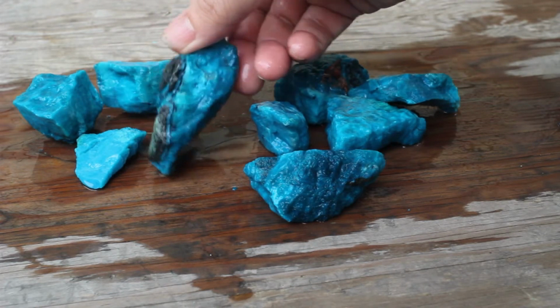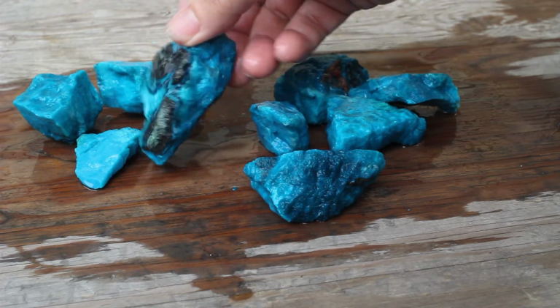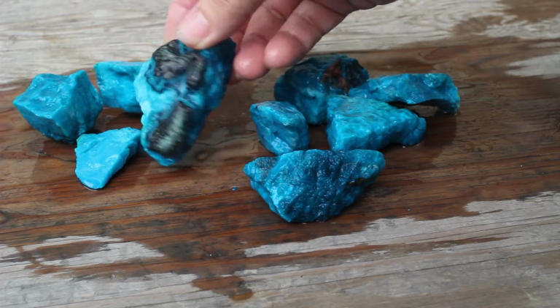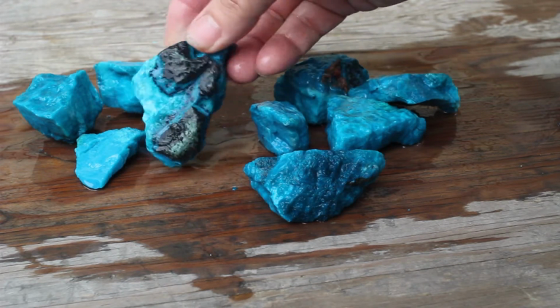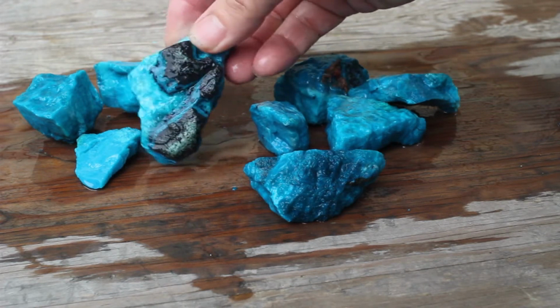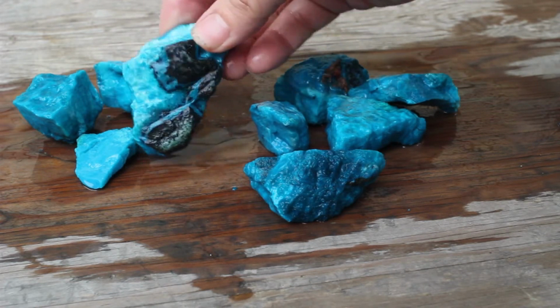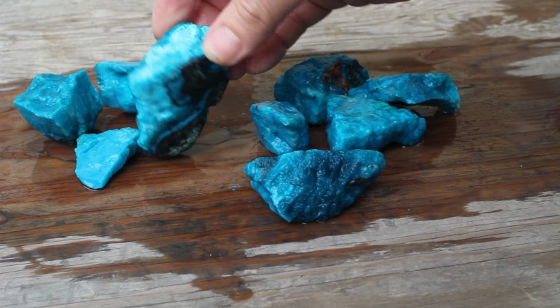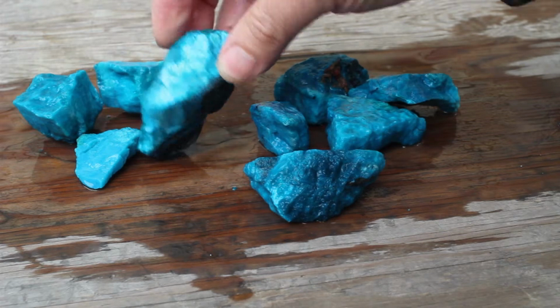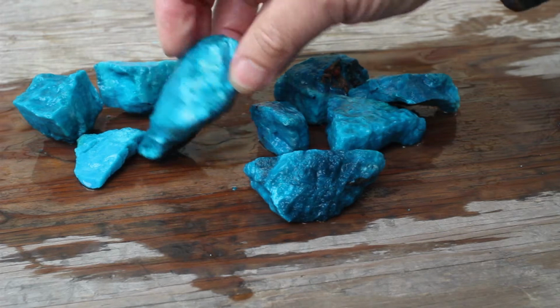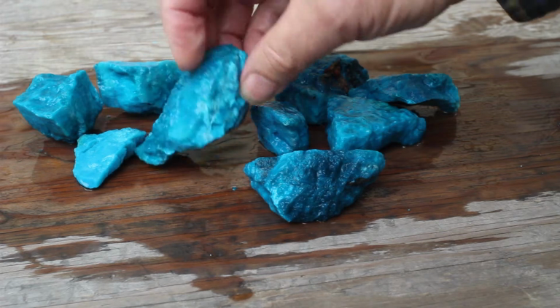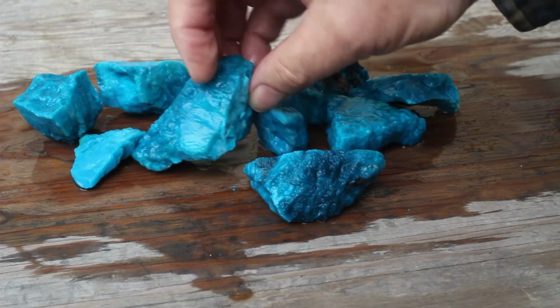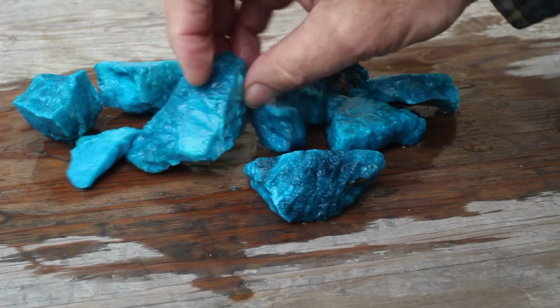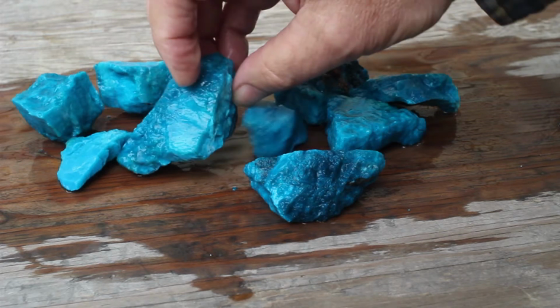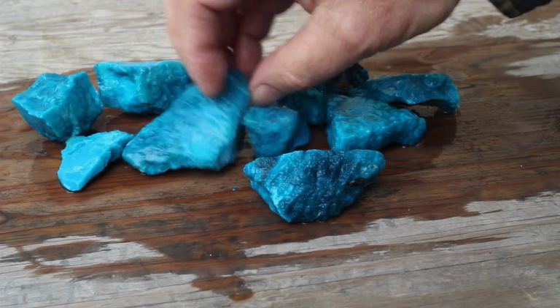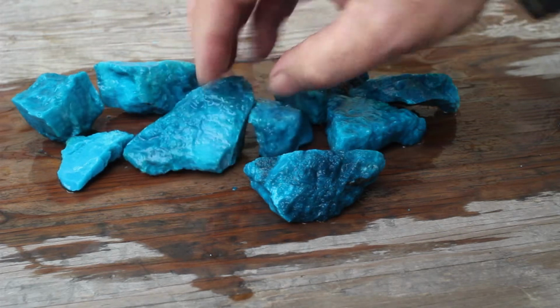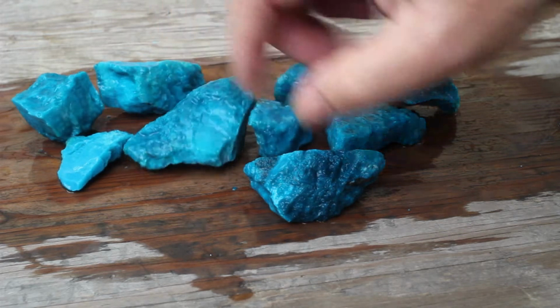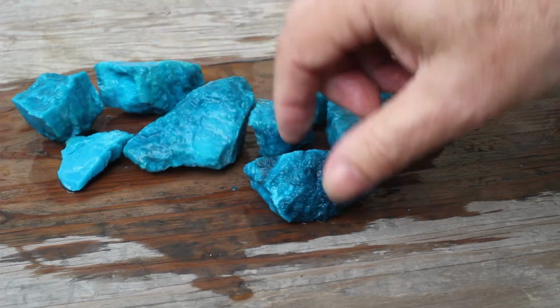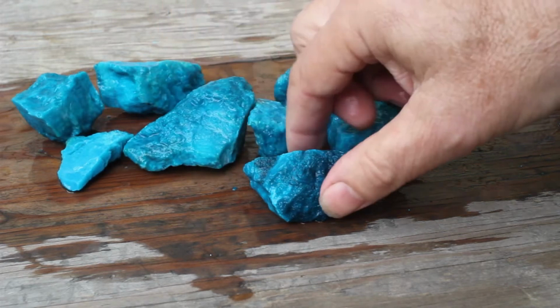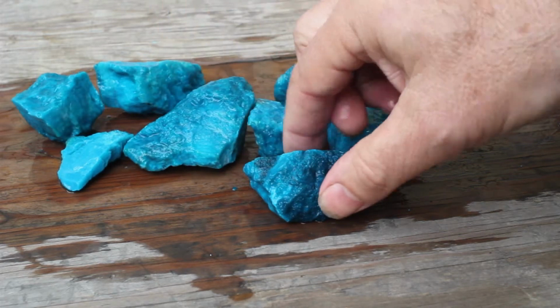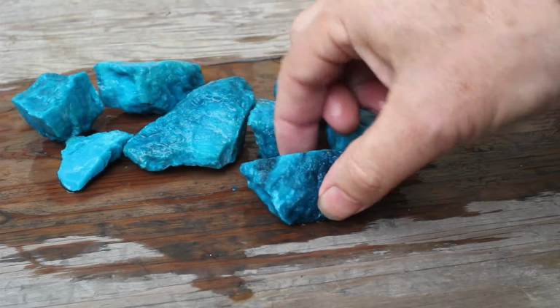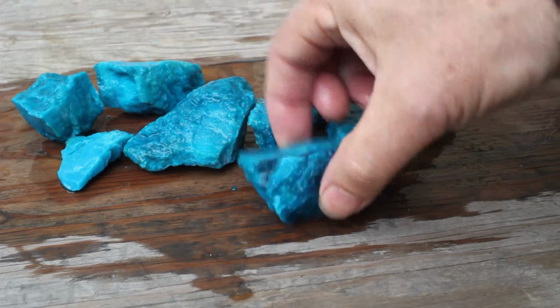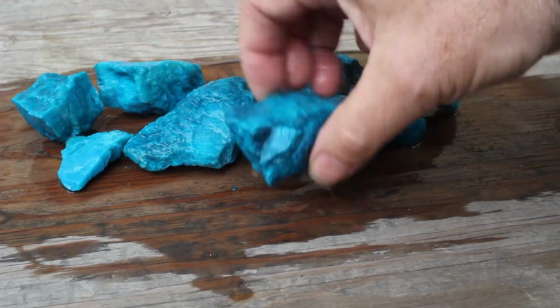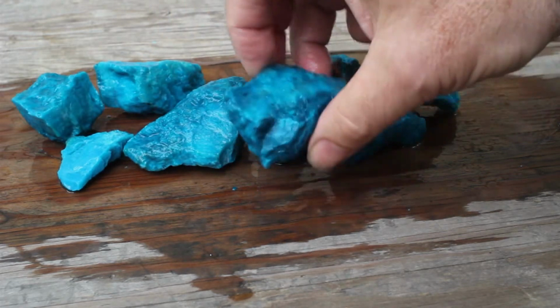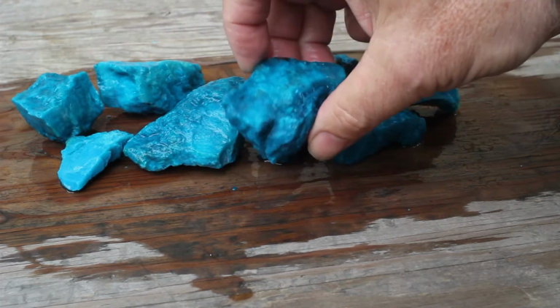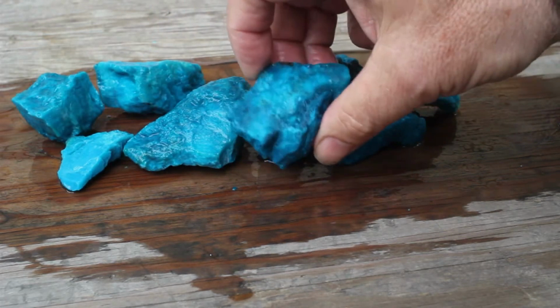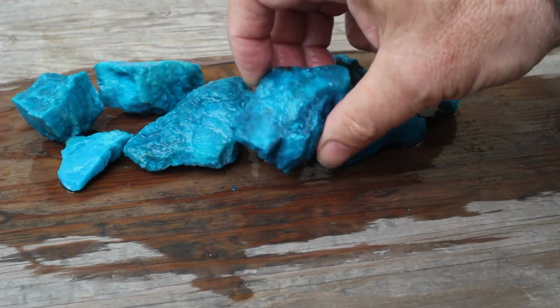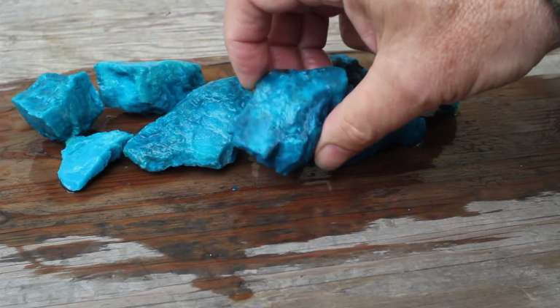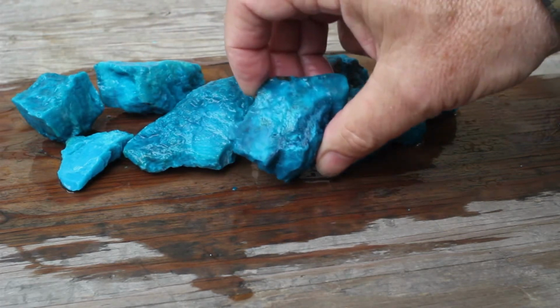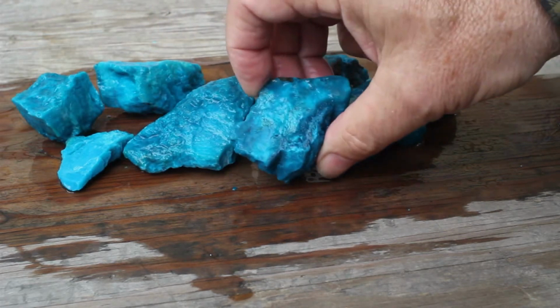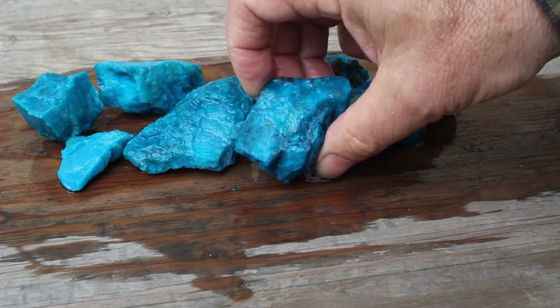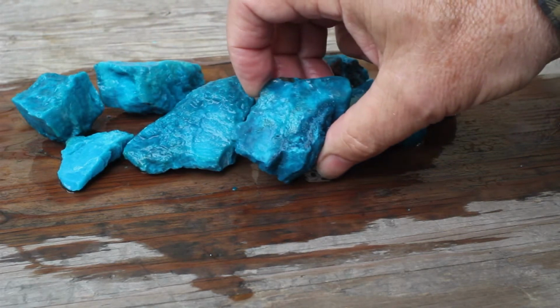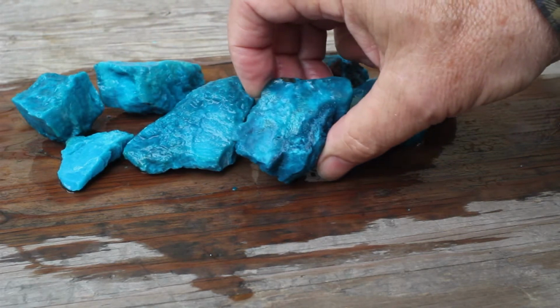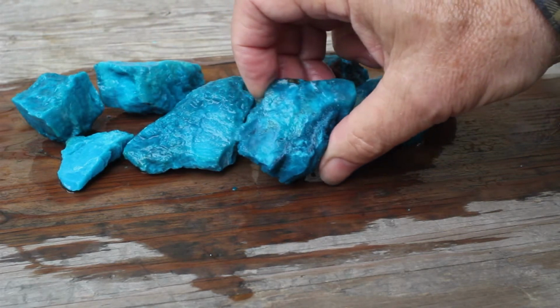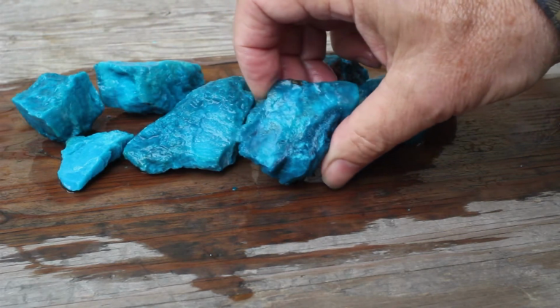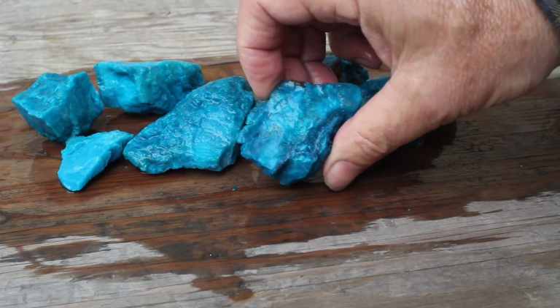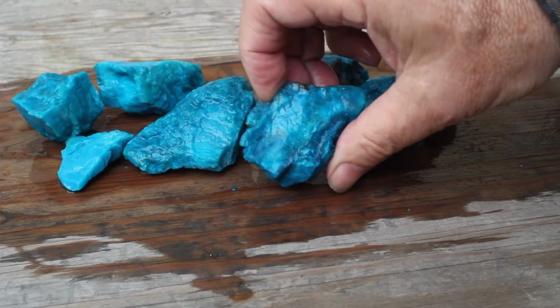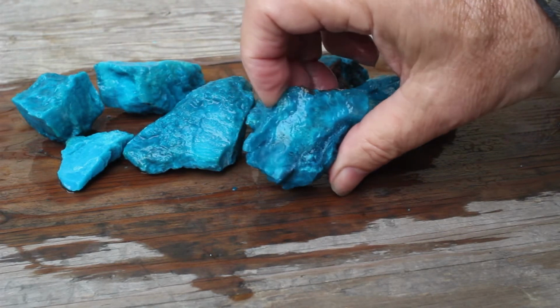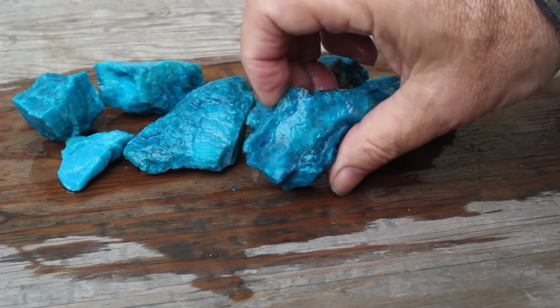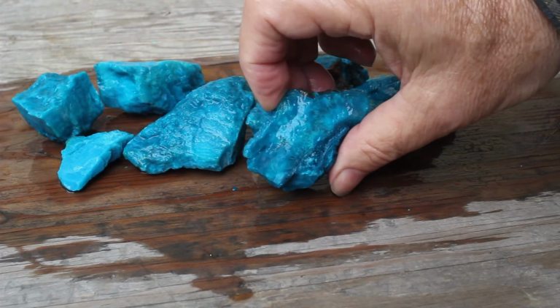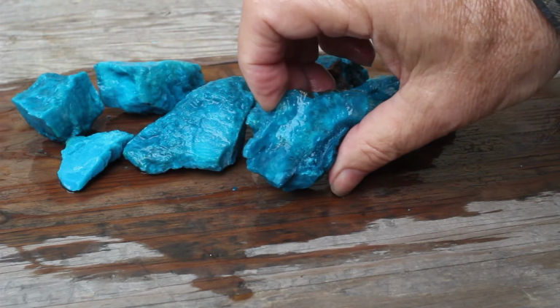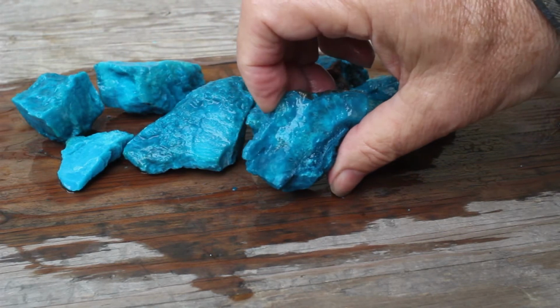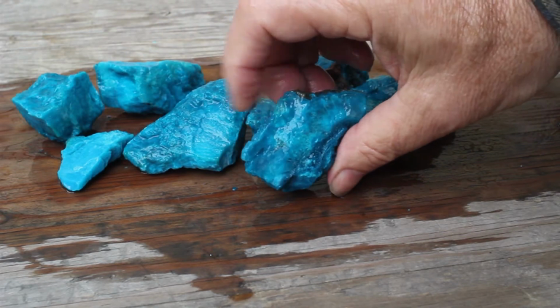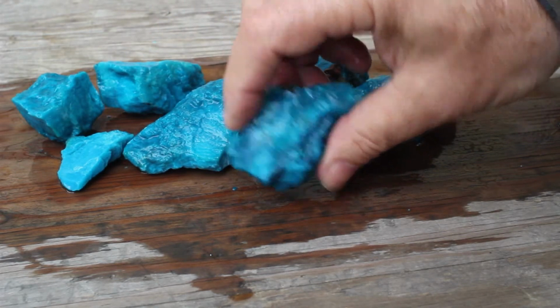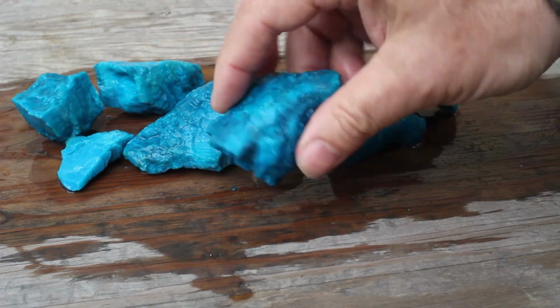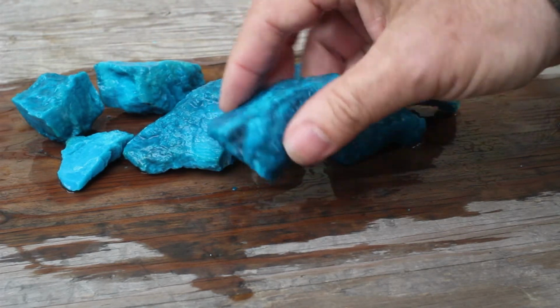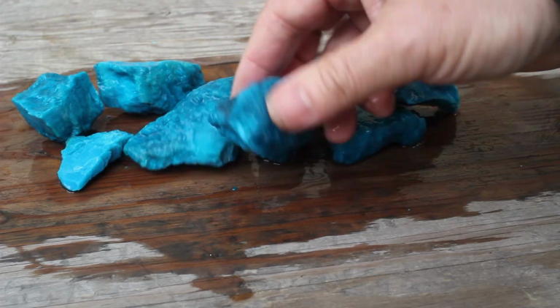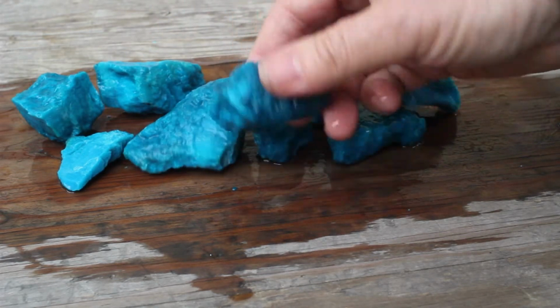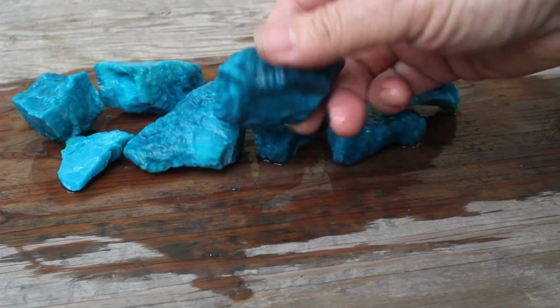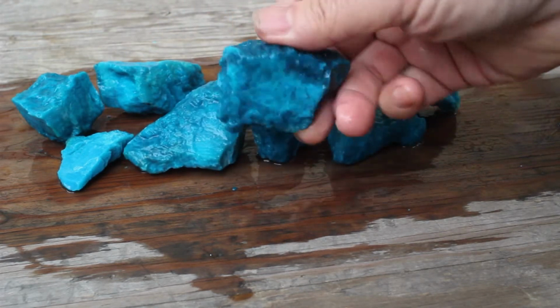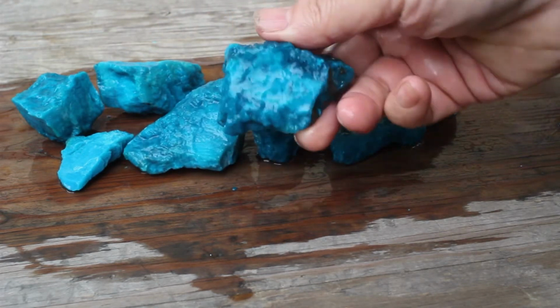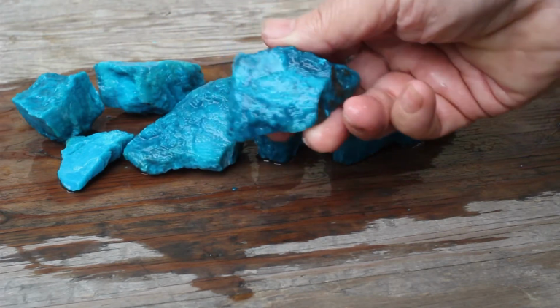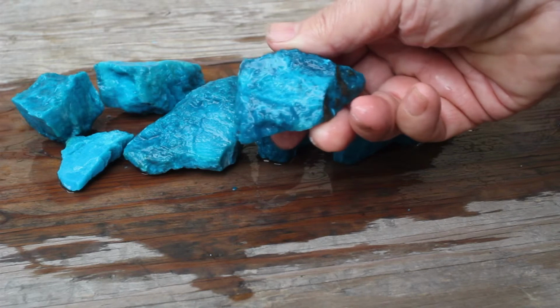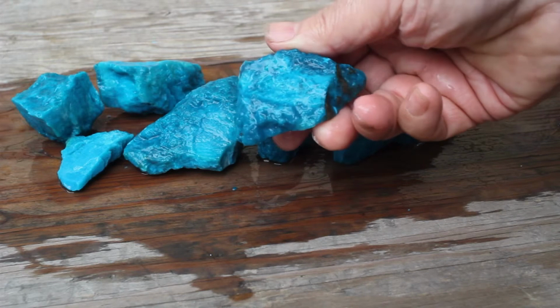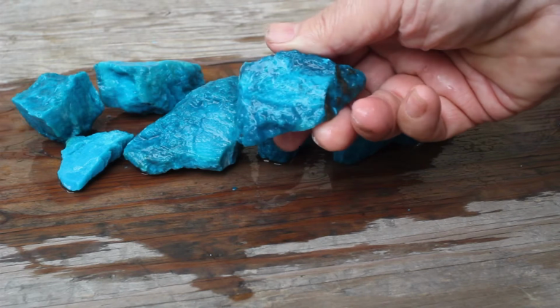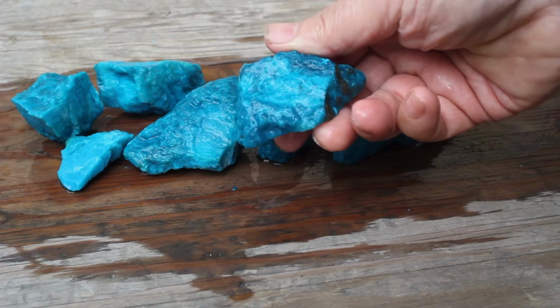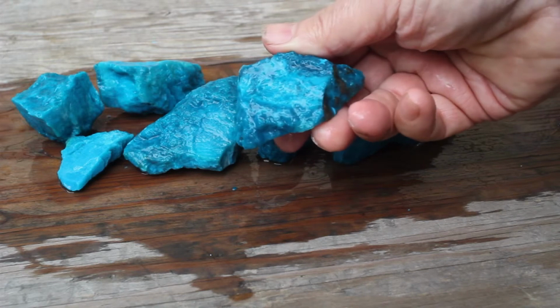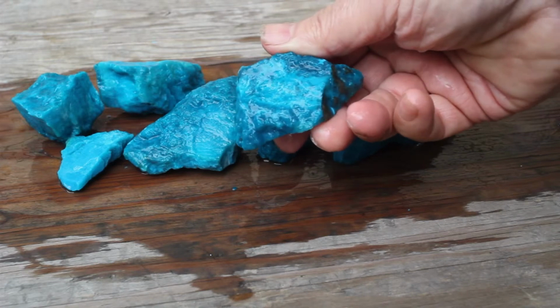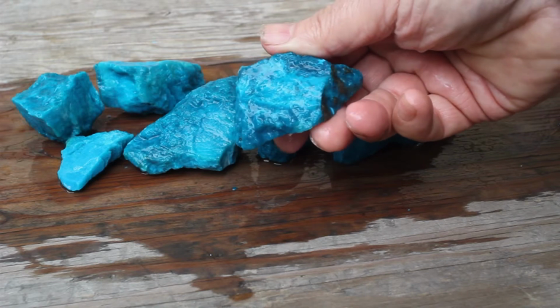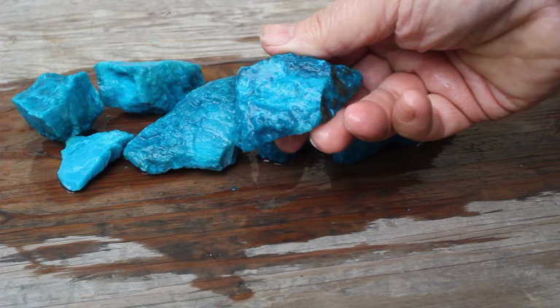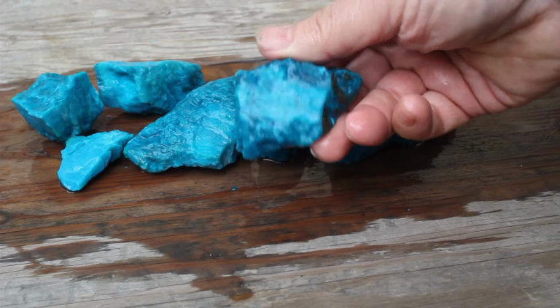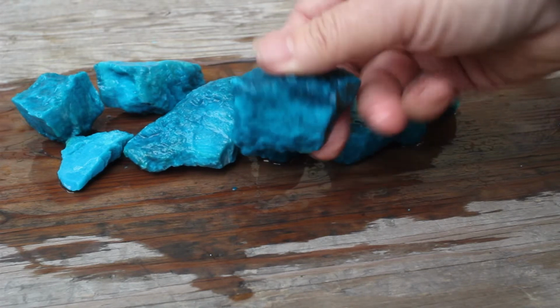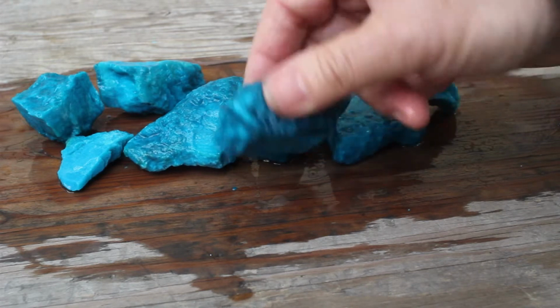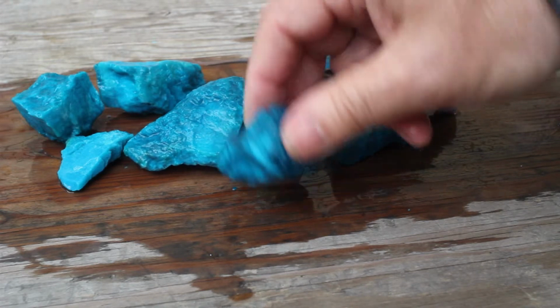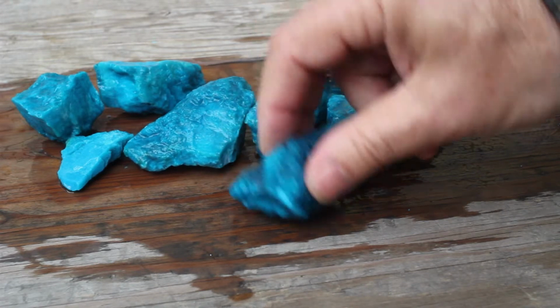Immersing in water is a very important technique when you're inspecting gem rough. This is a nice rough piece.